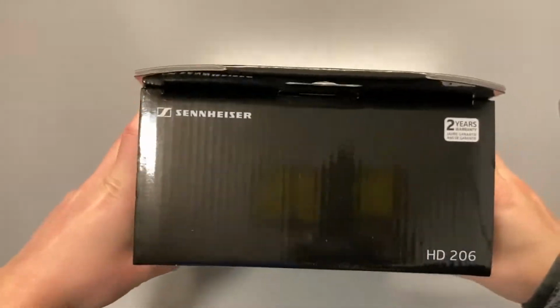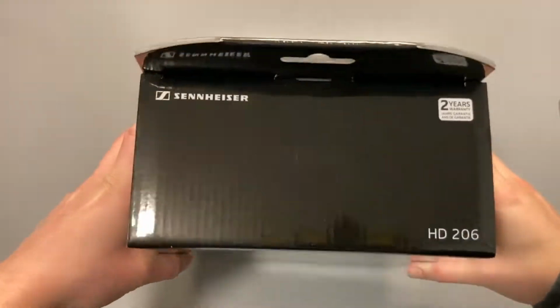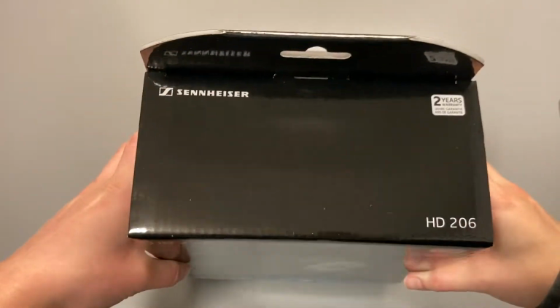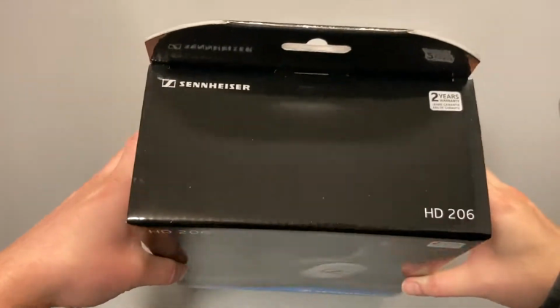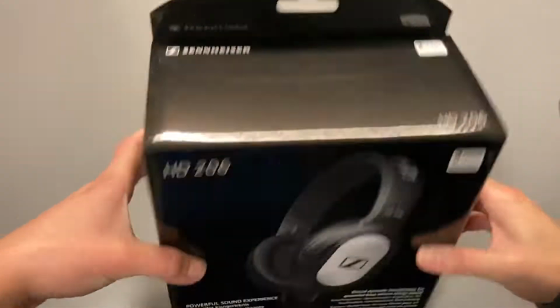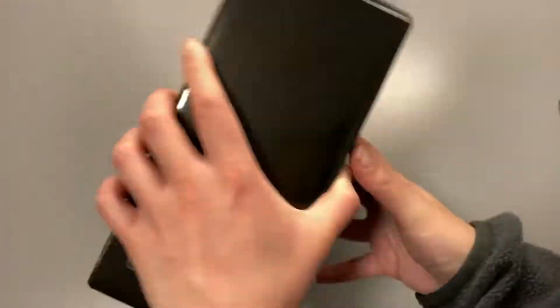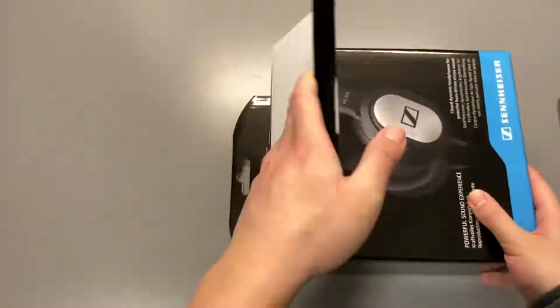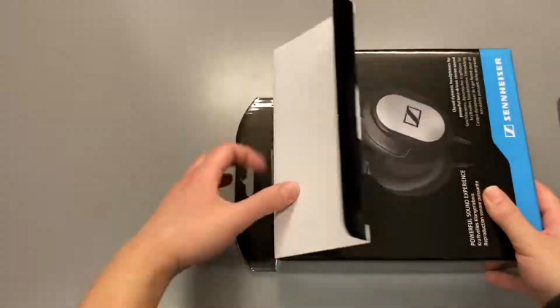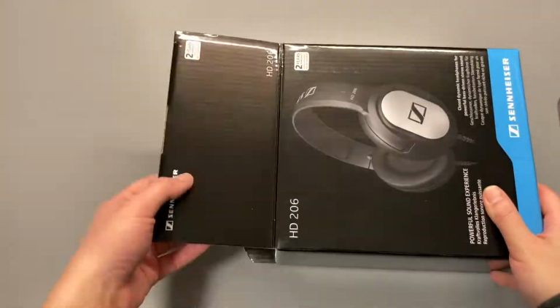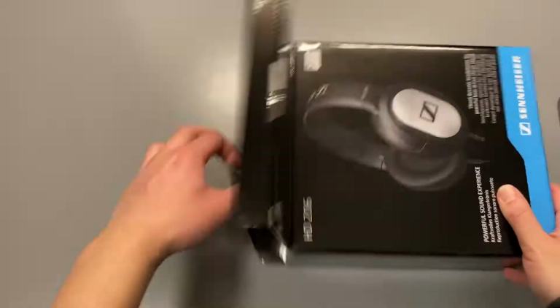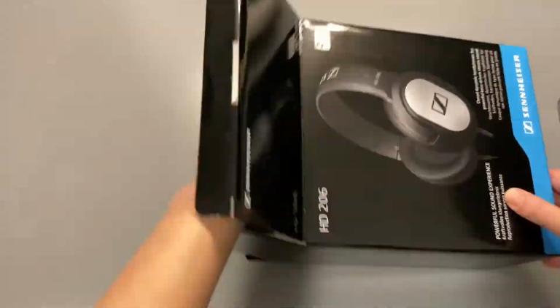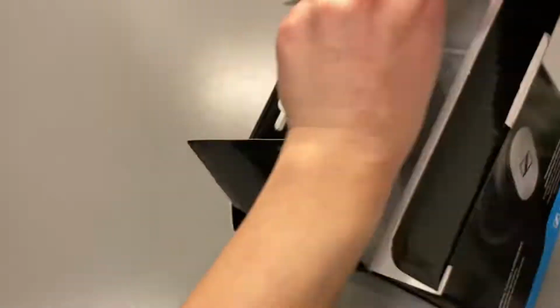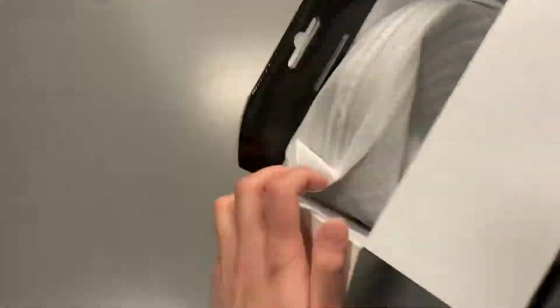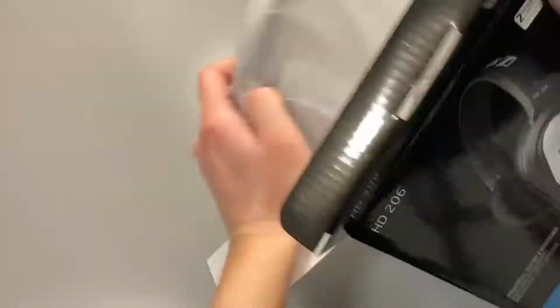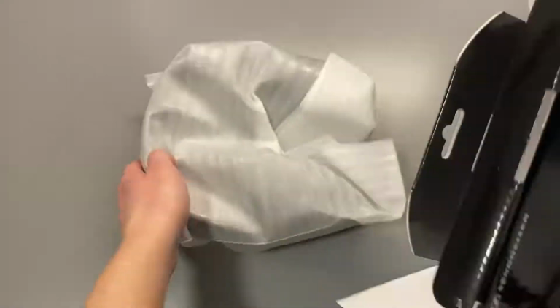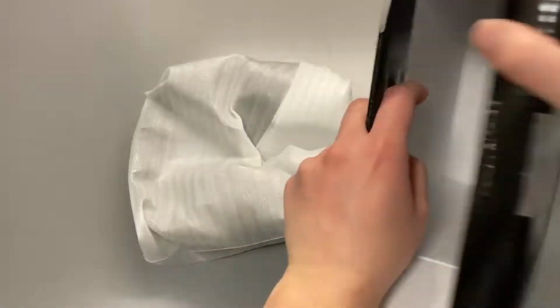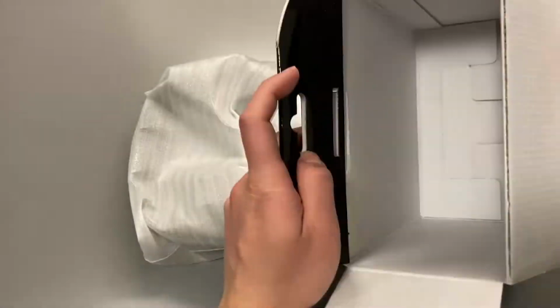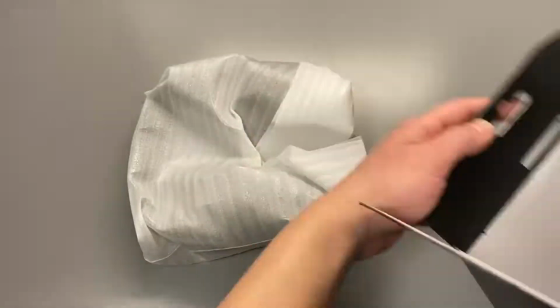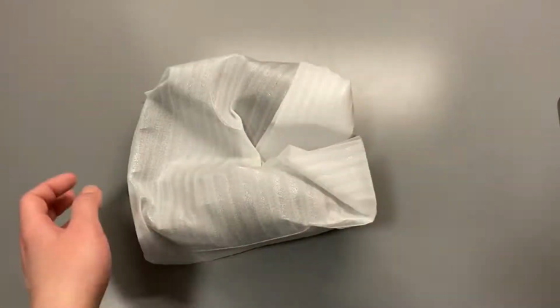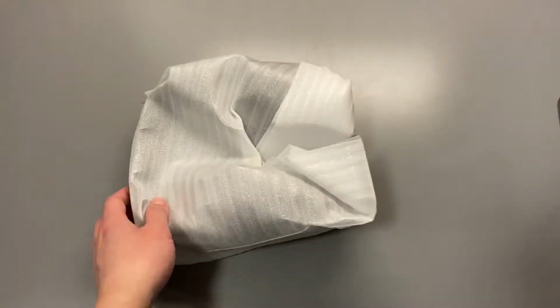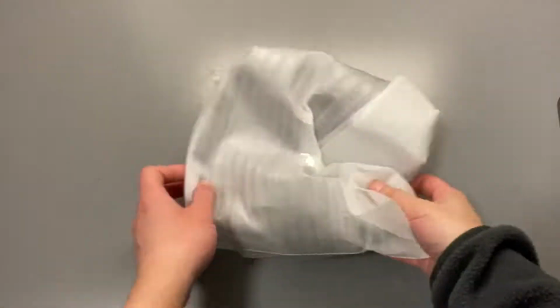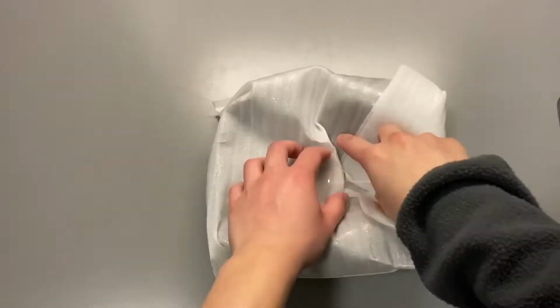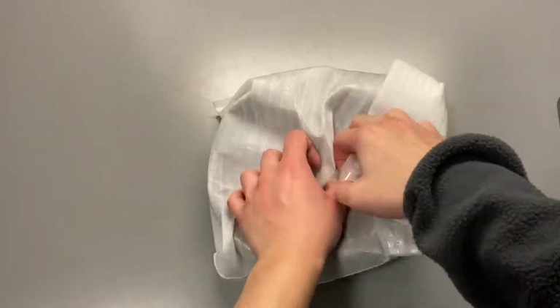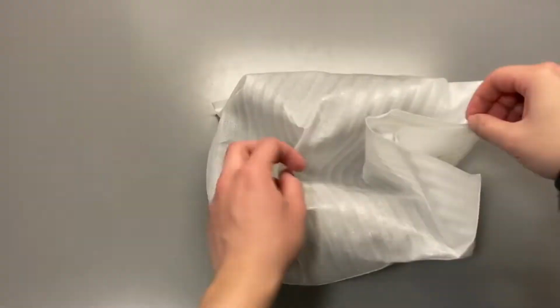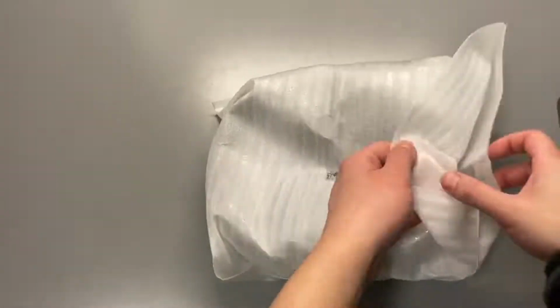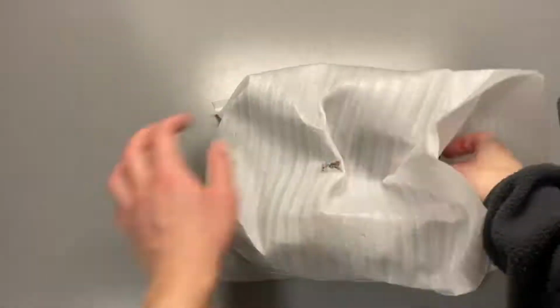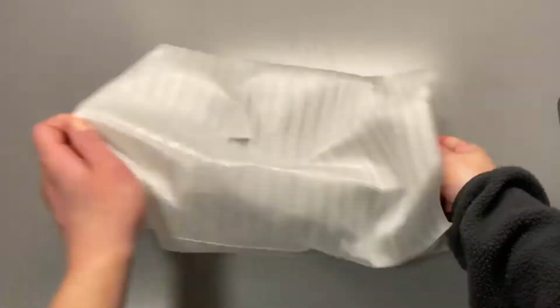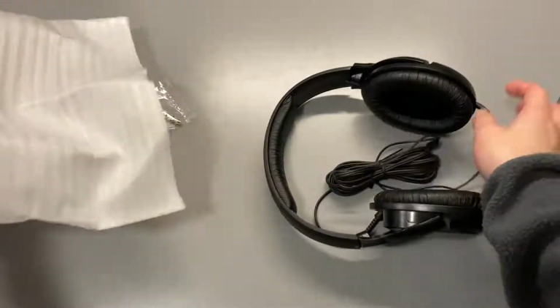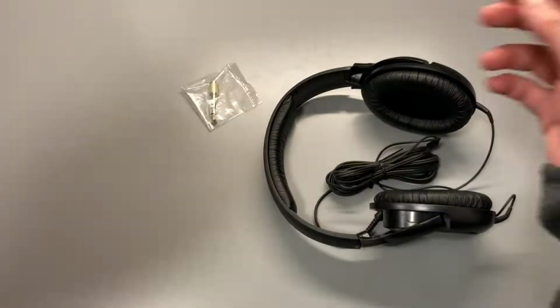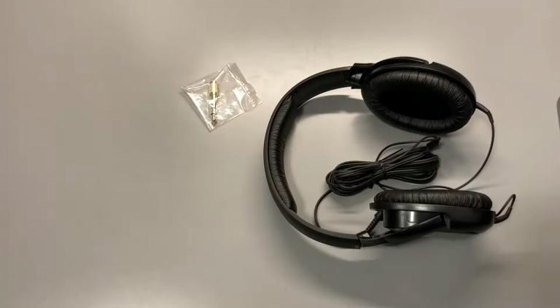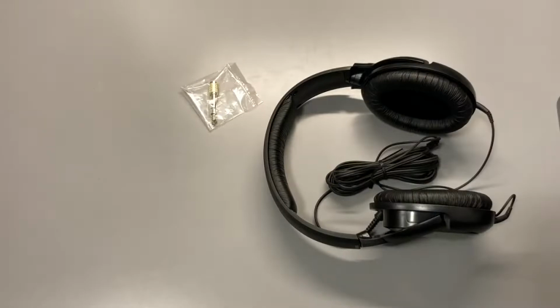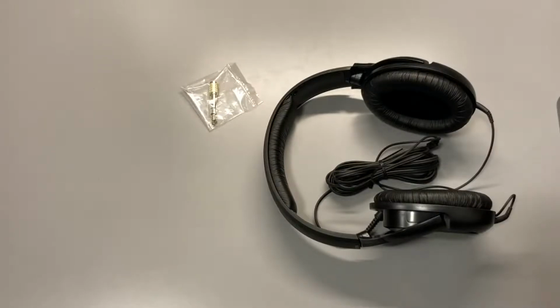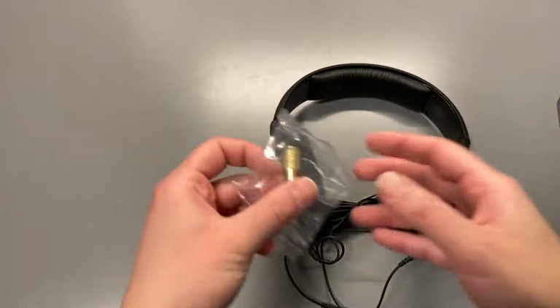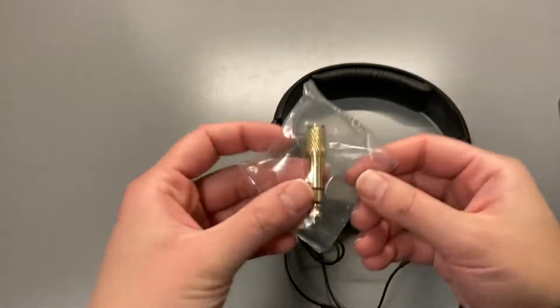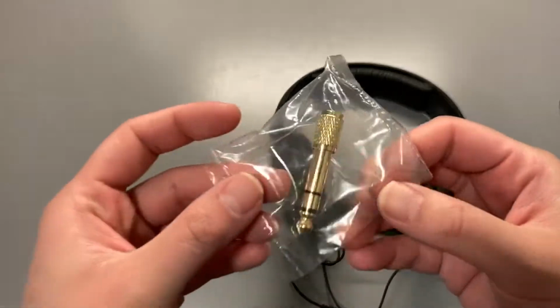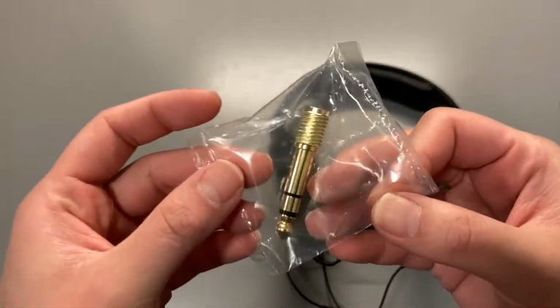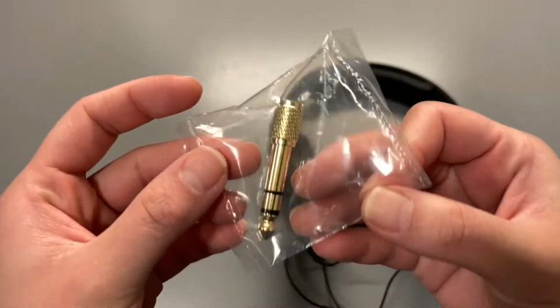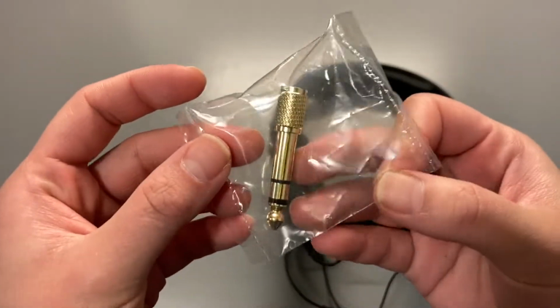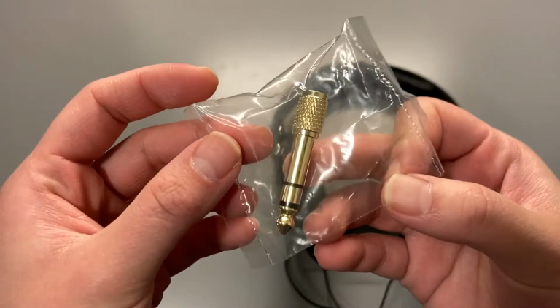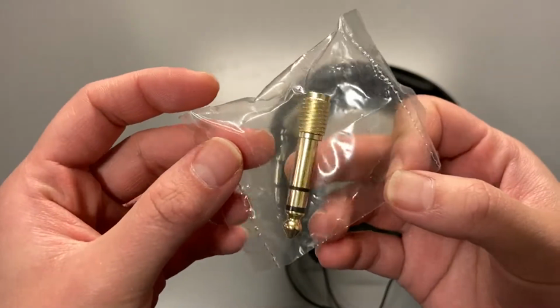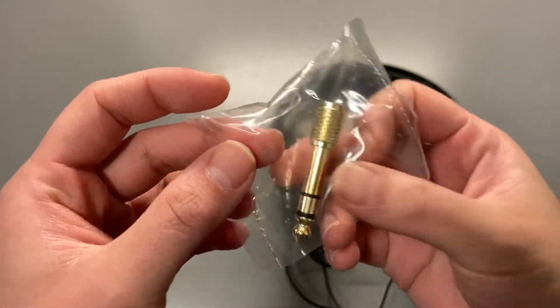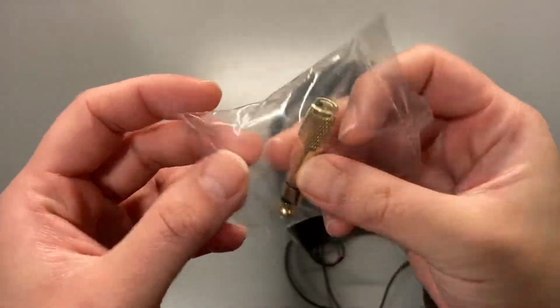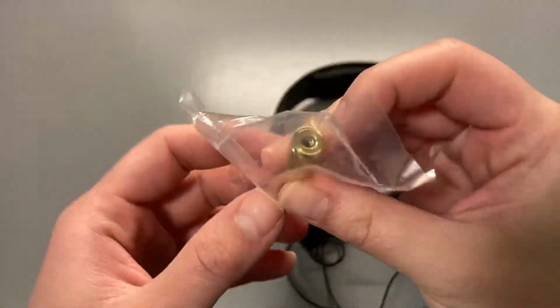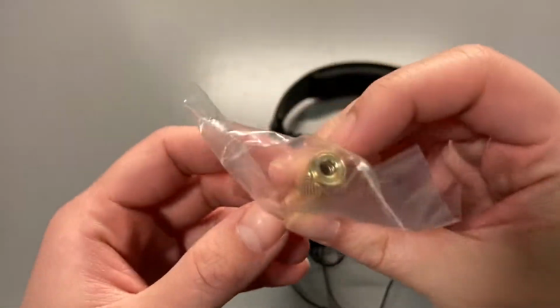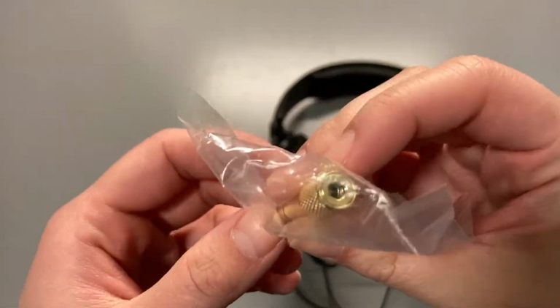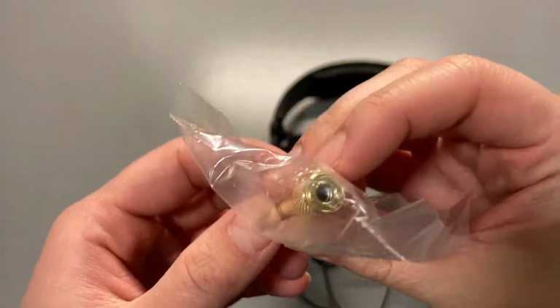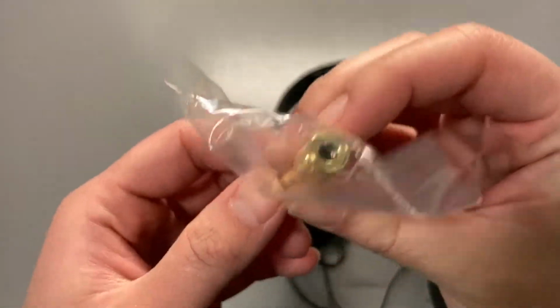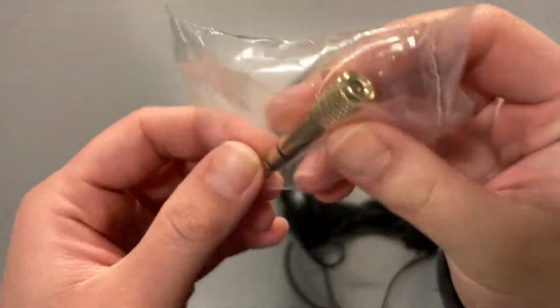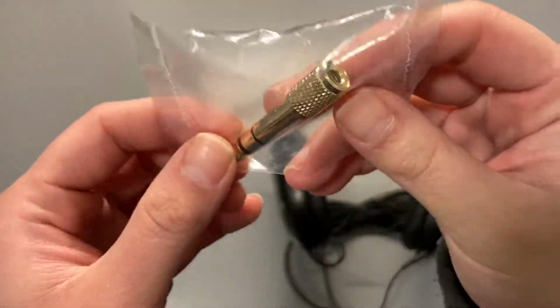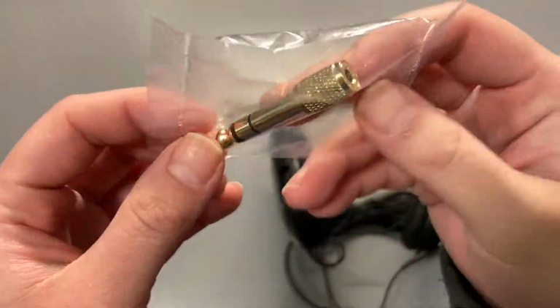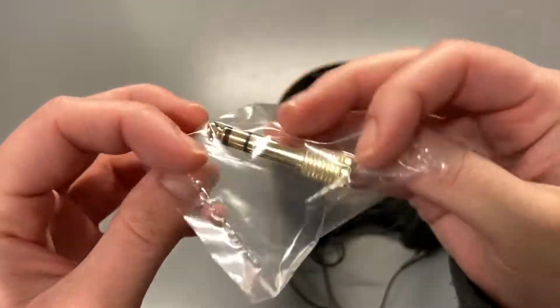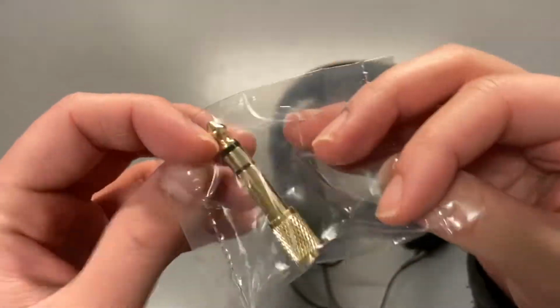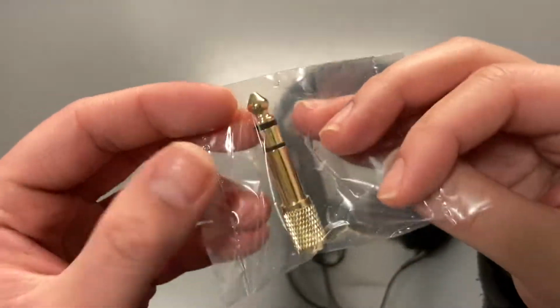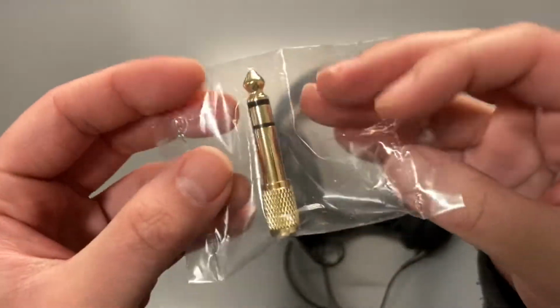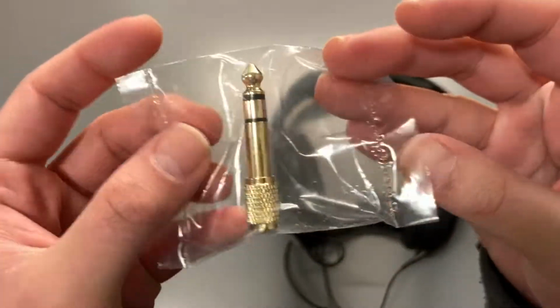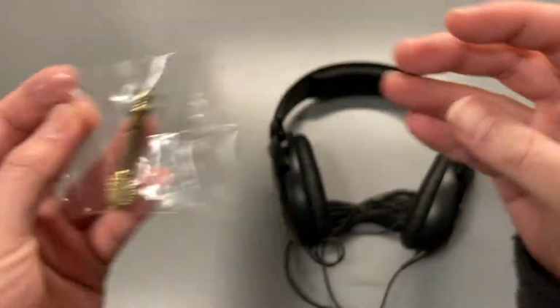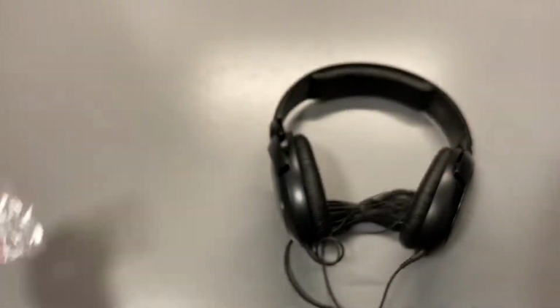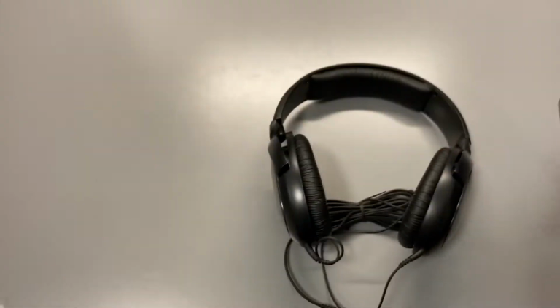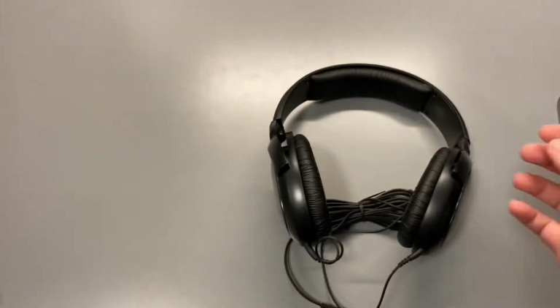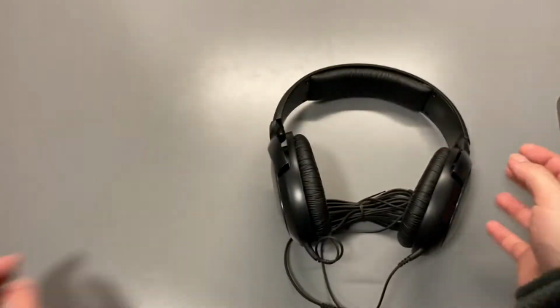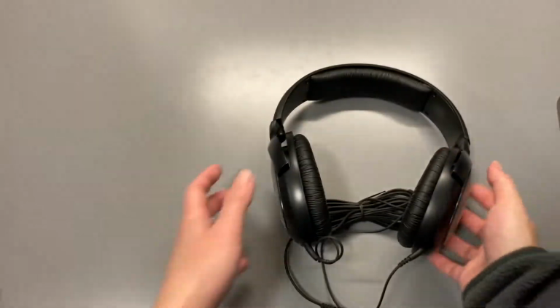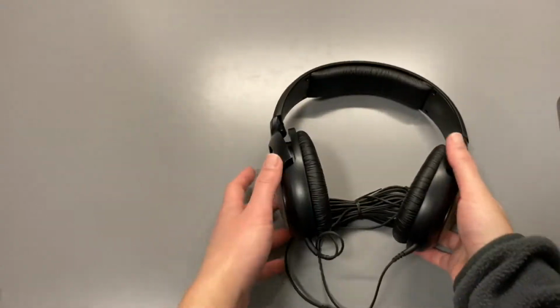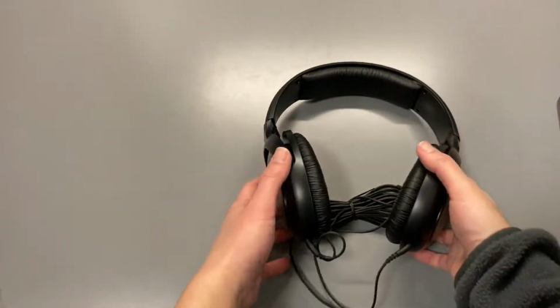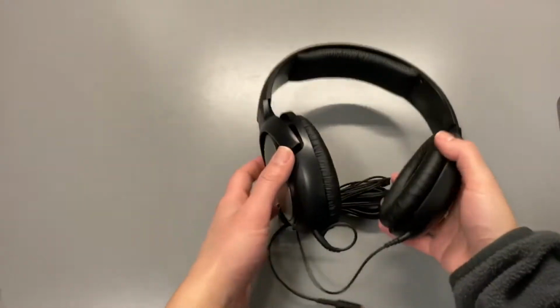Anyways, opening the box and taking everything out of the bag, we have a 6.3mm adapter and the headphone.